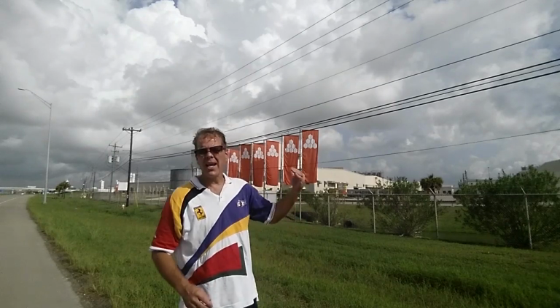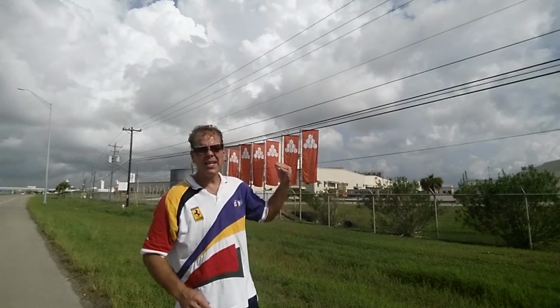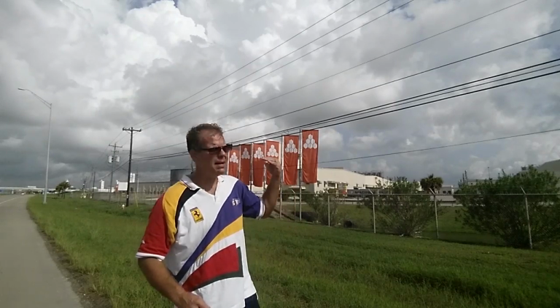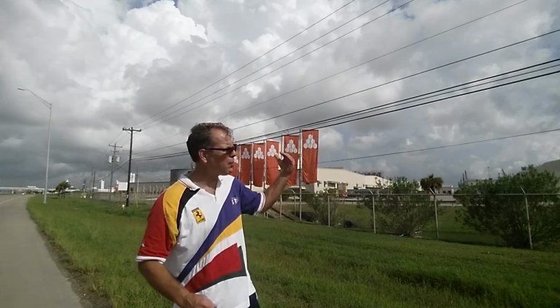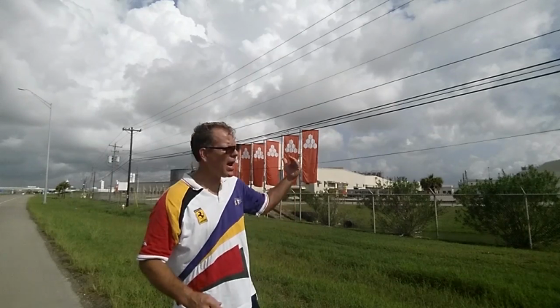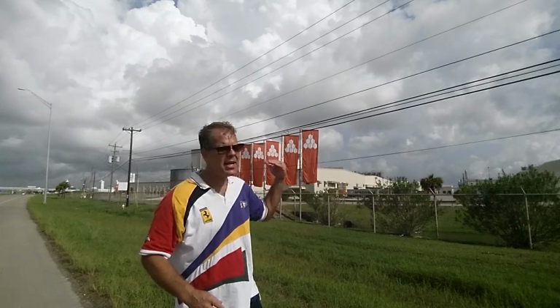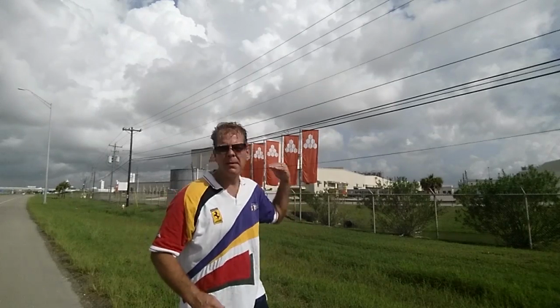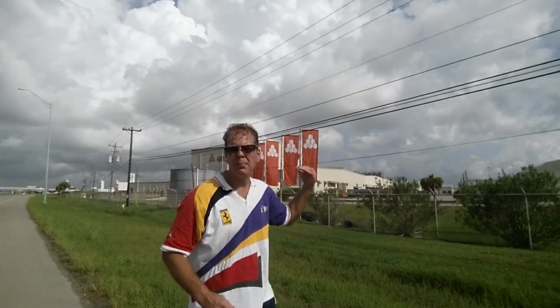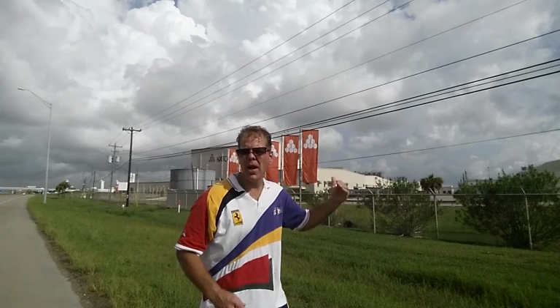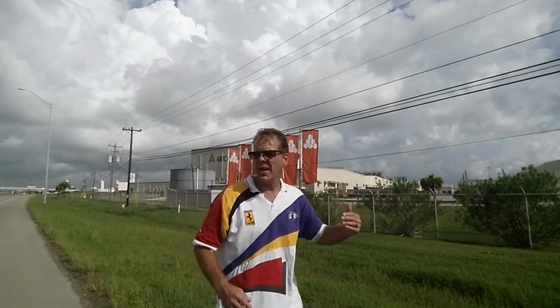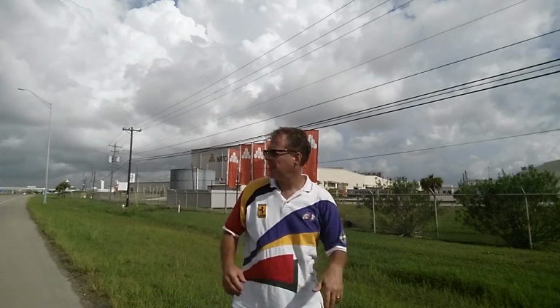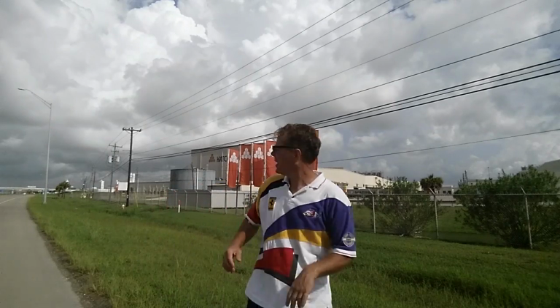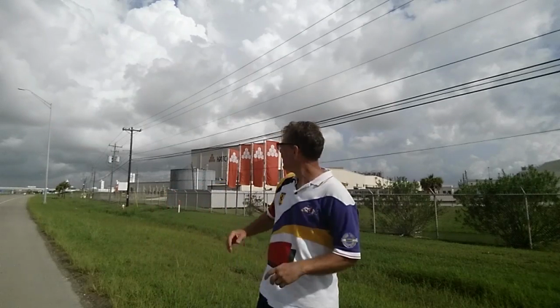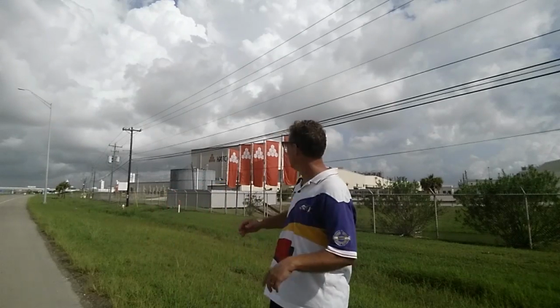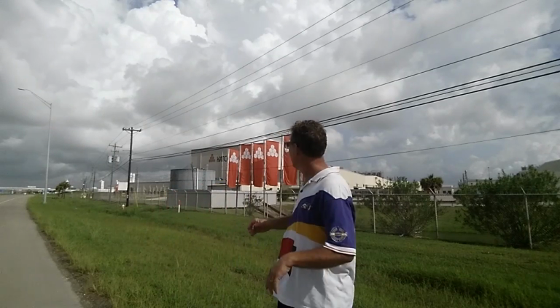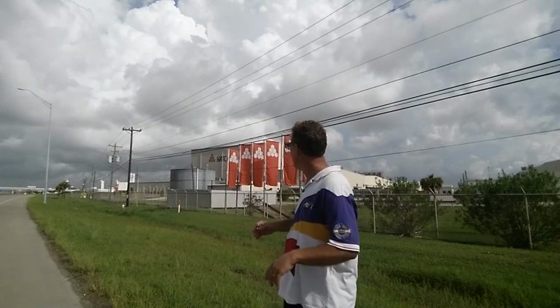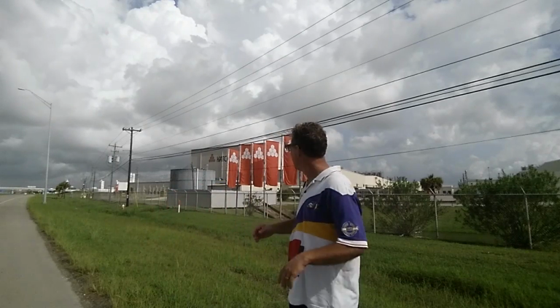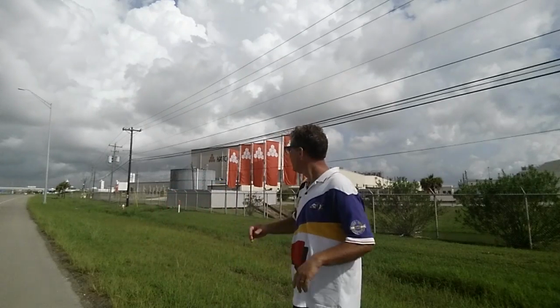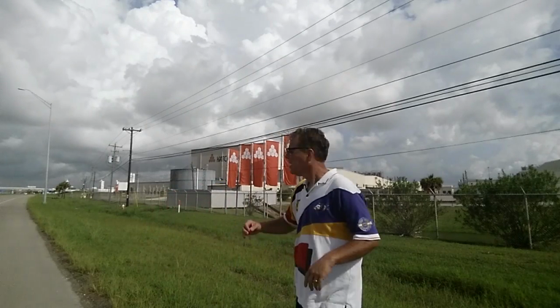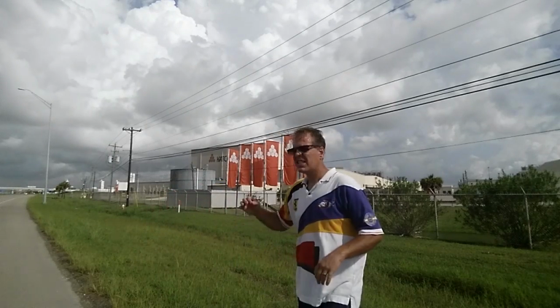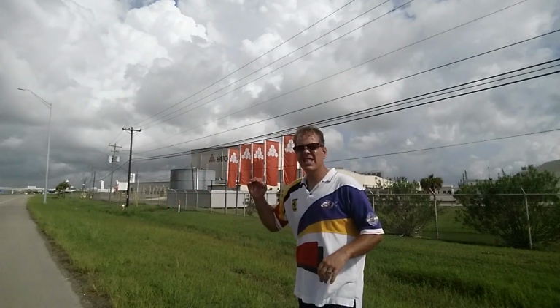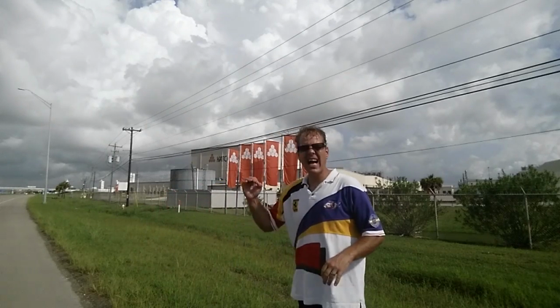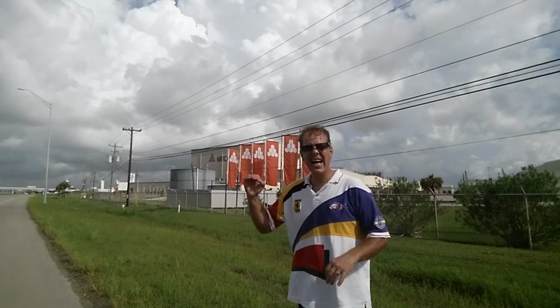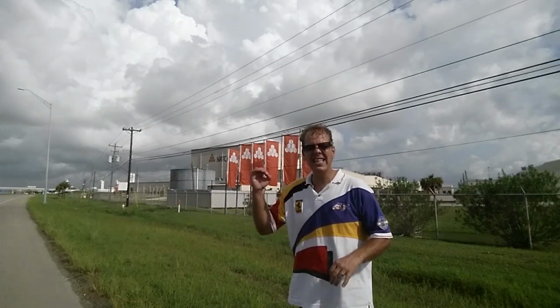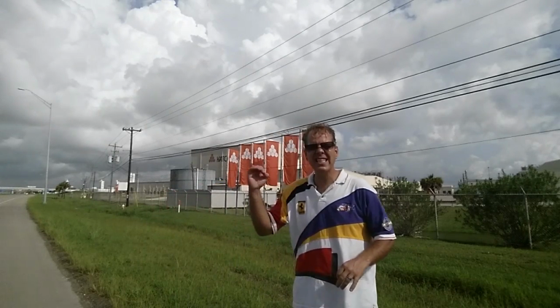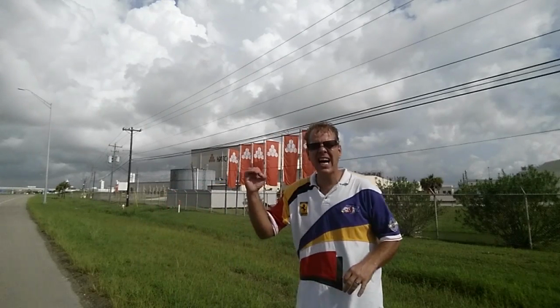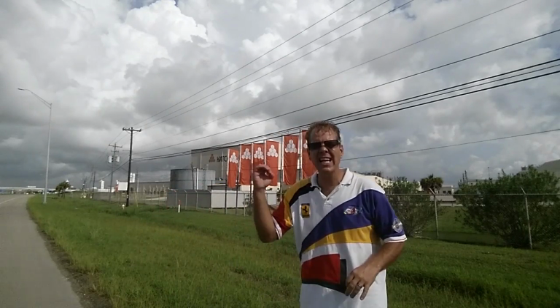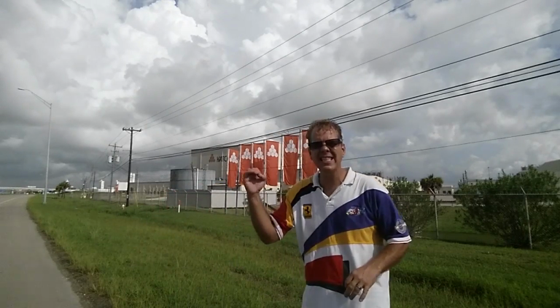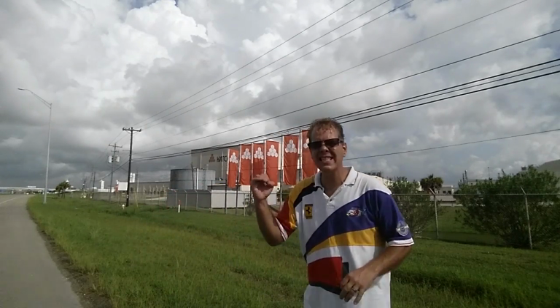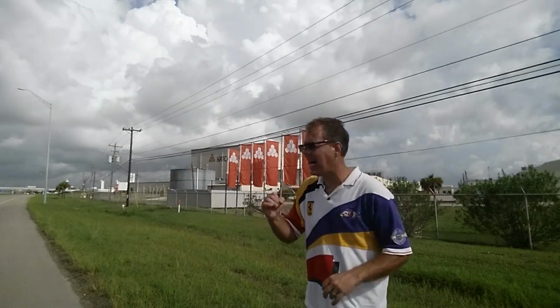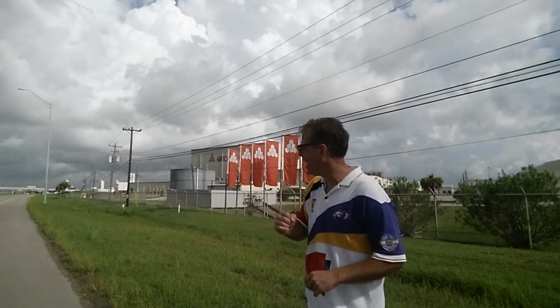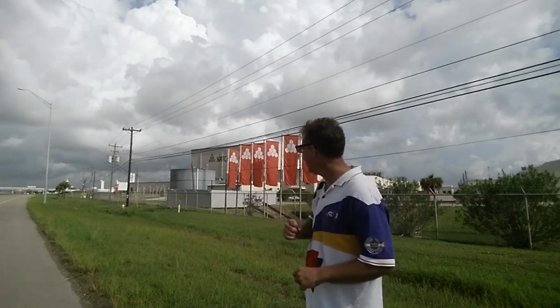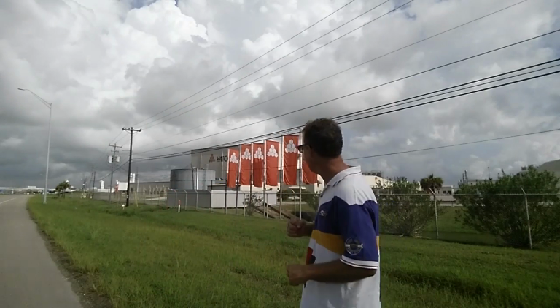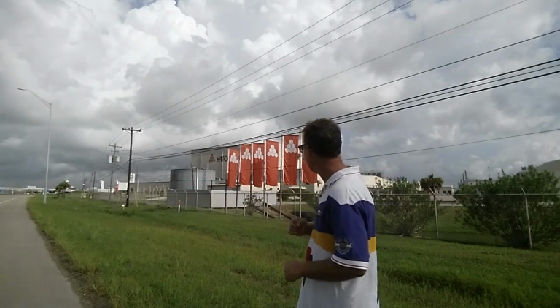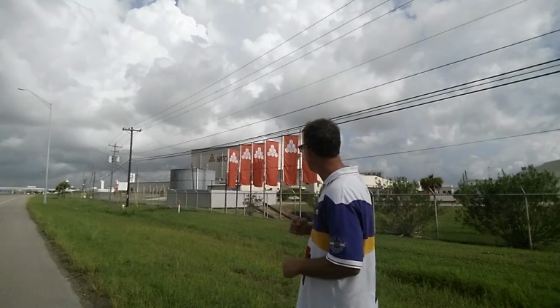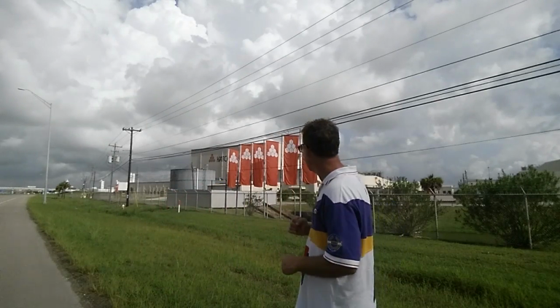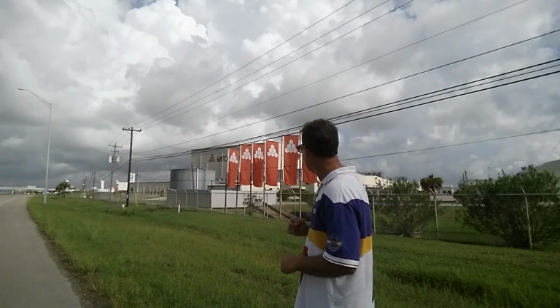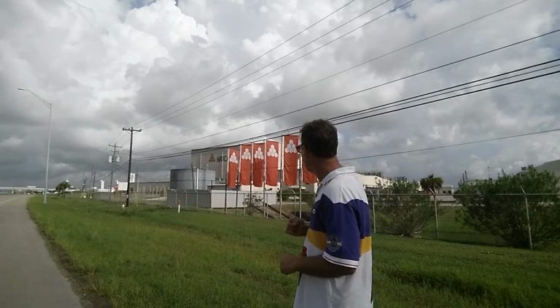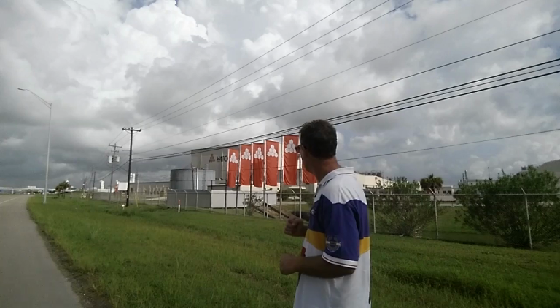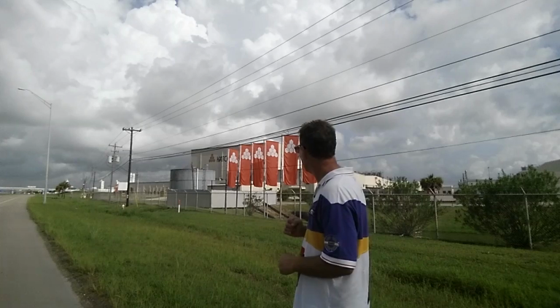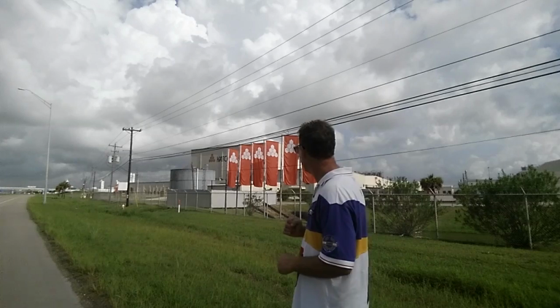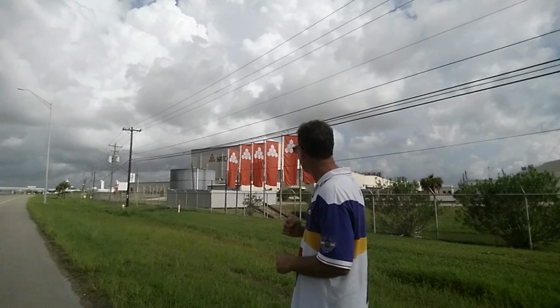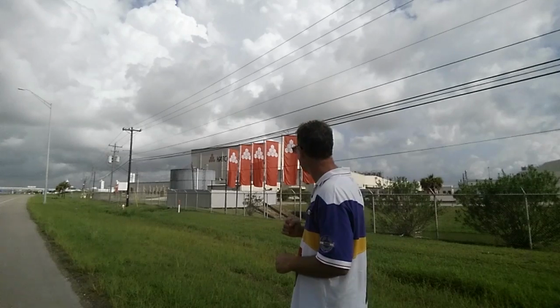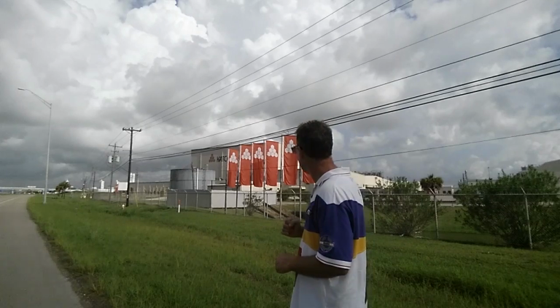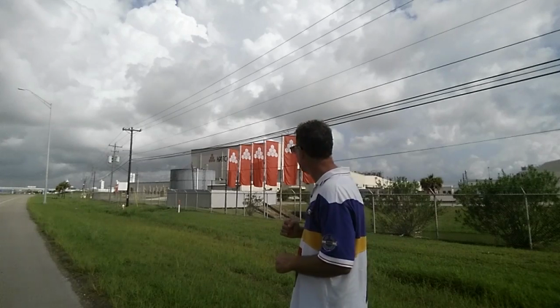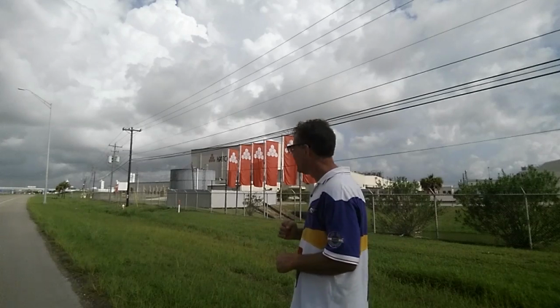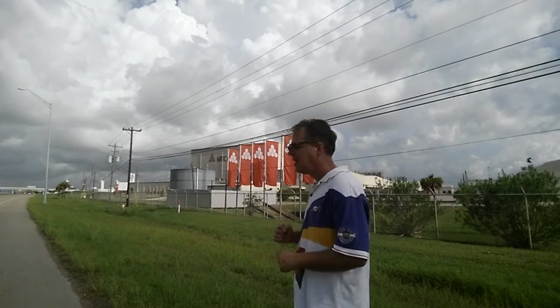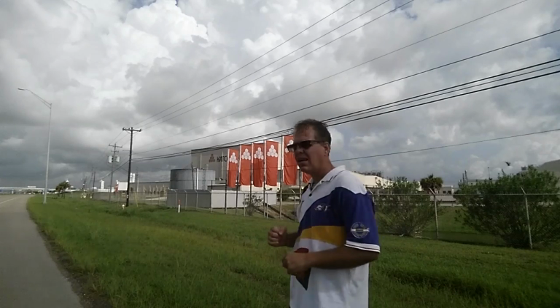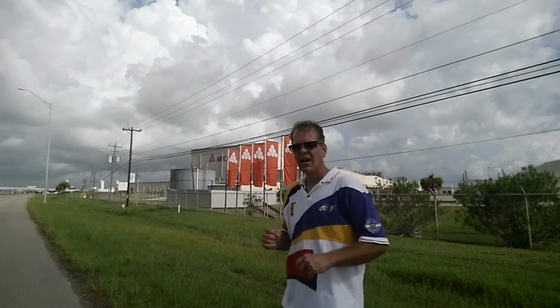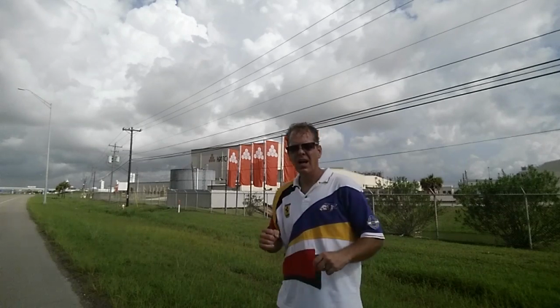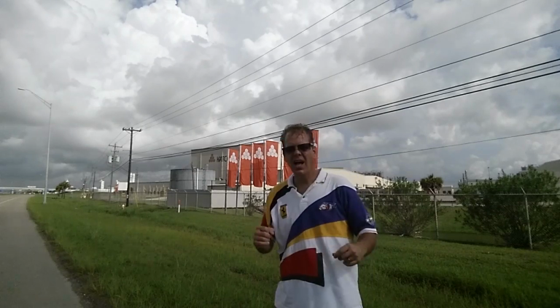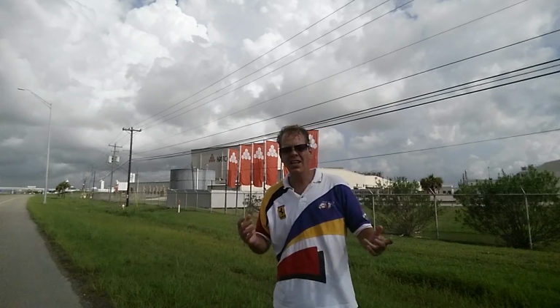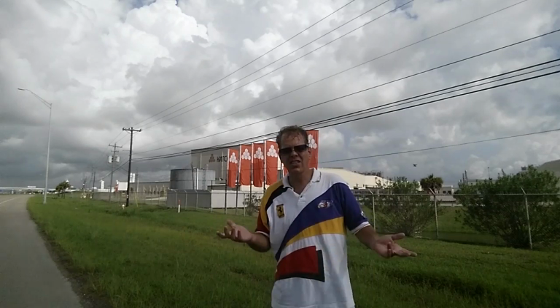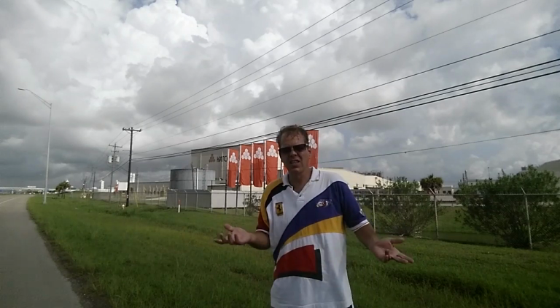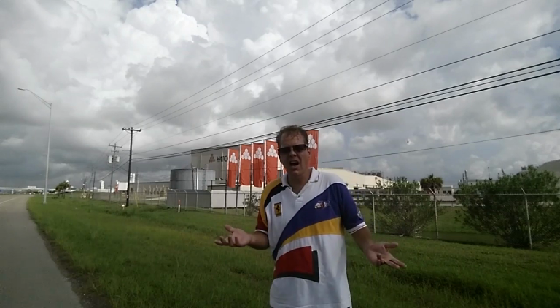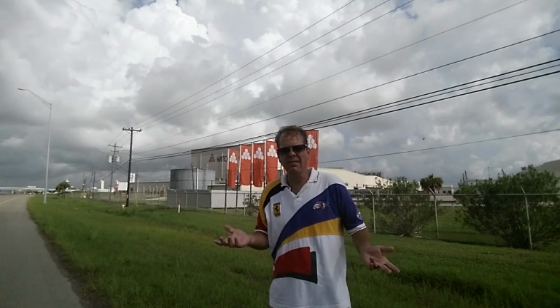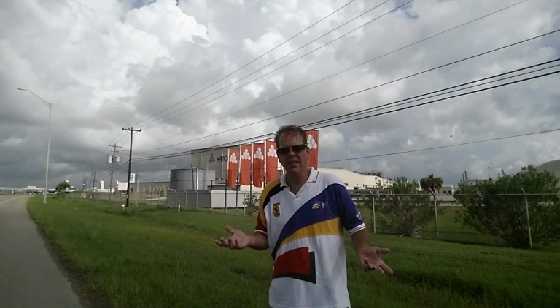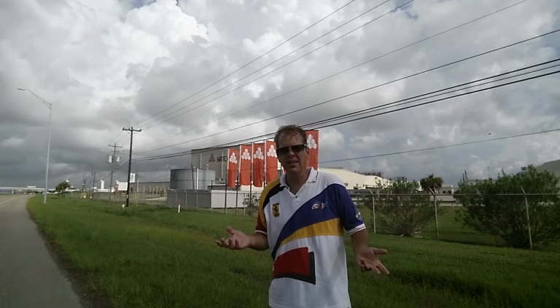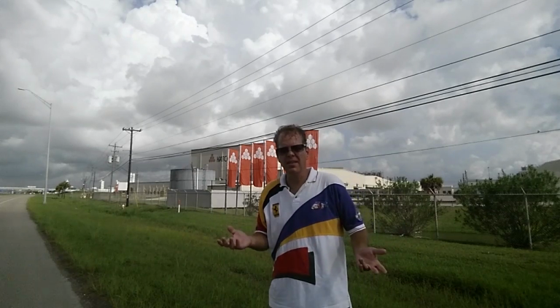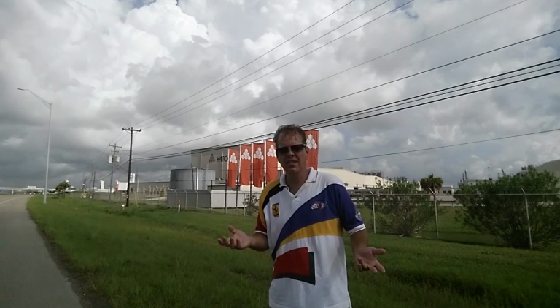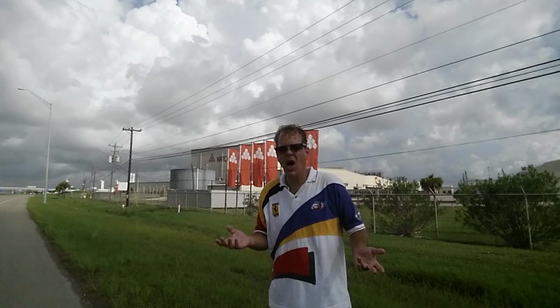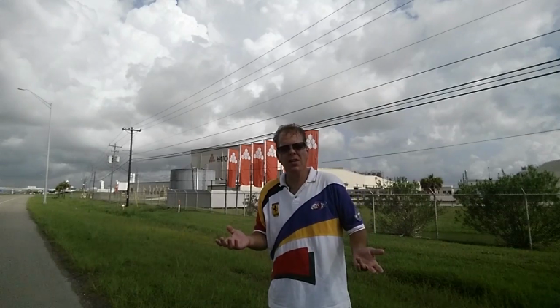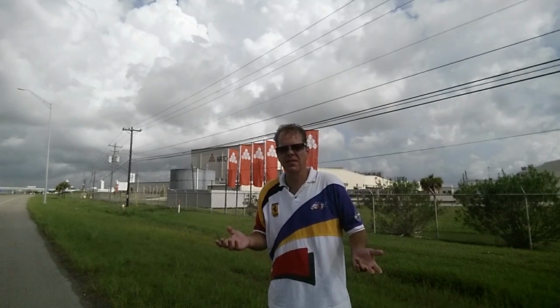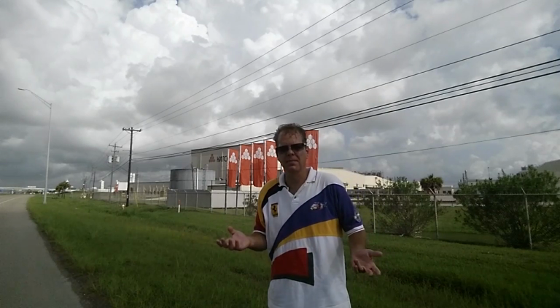Branding, branding, branding. Design, design, design. I just love it. It's awesome.